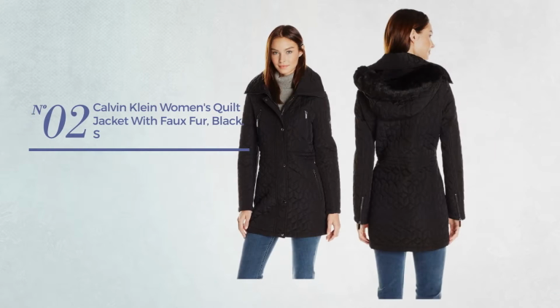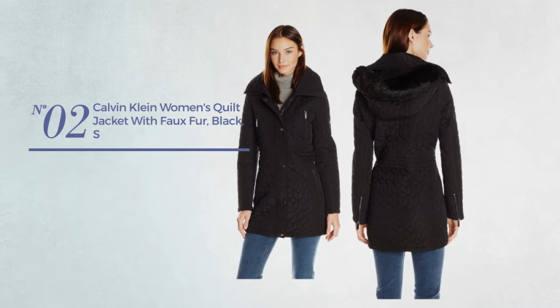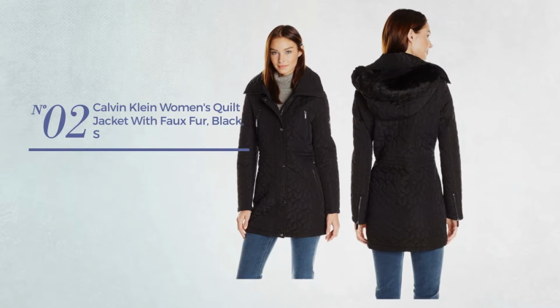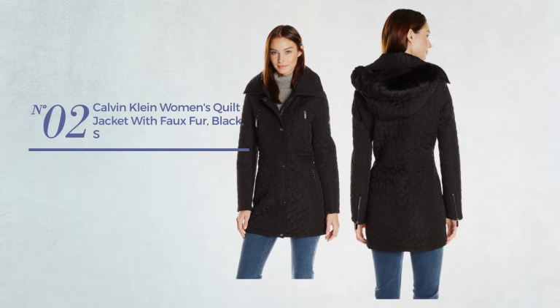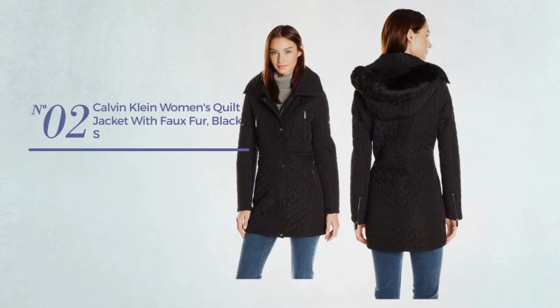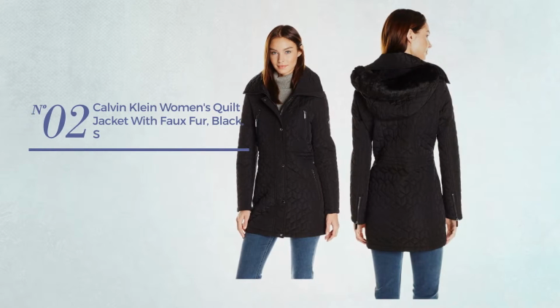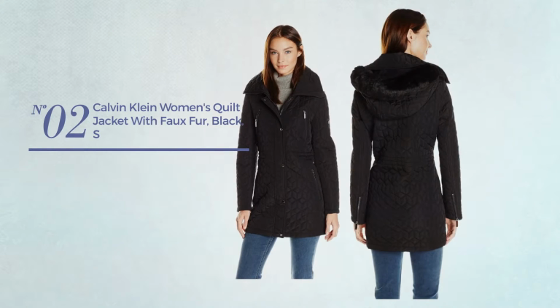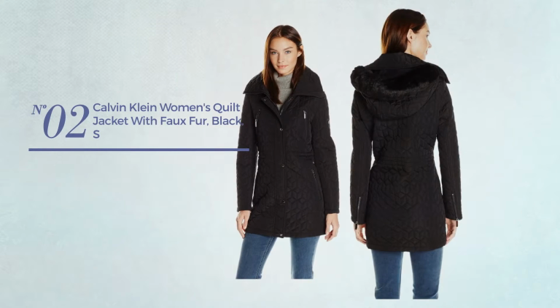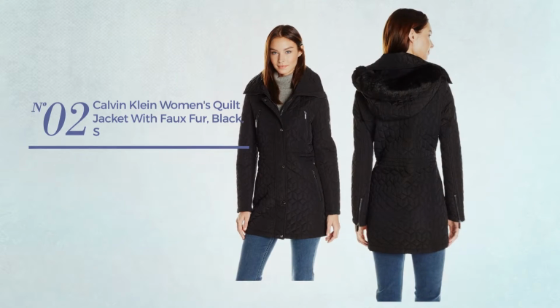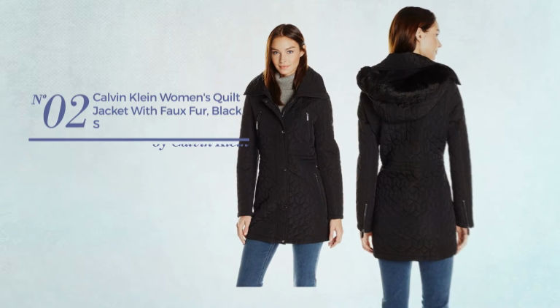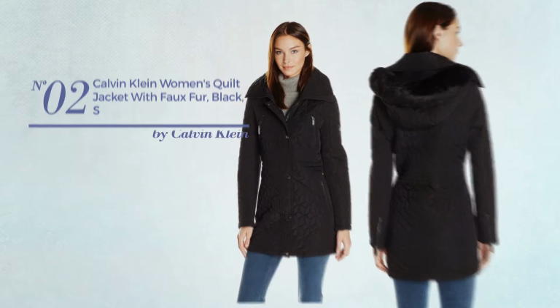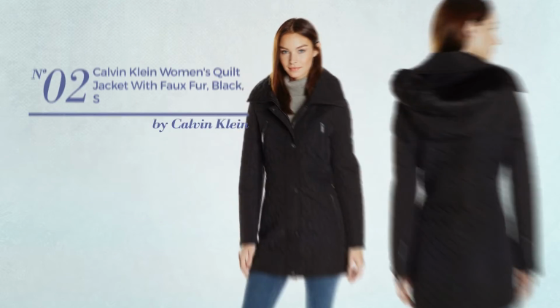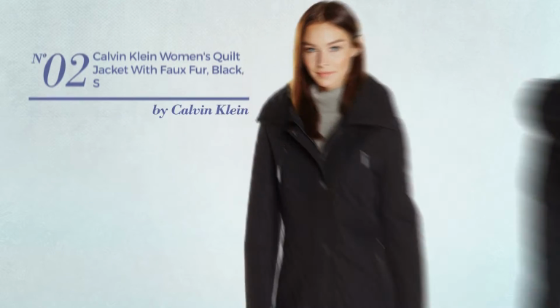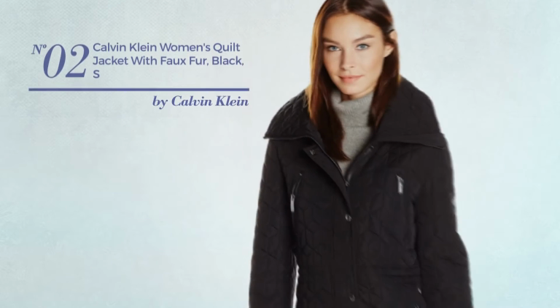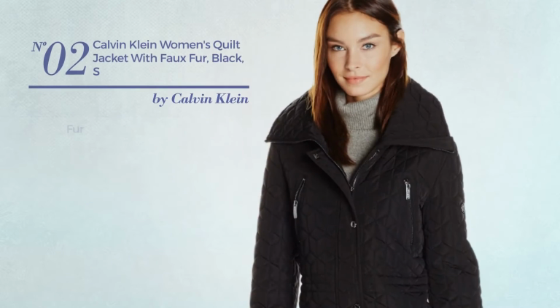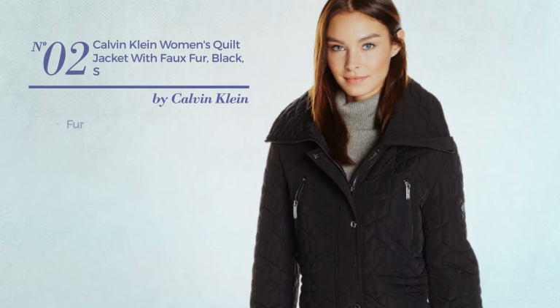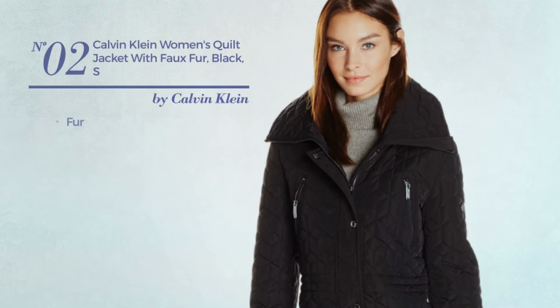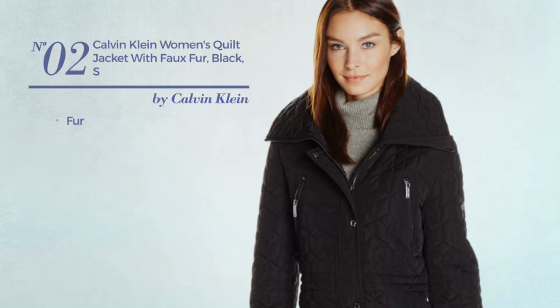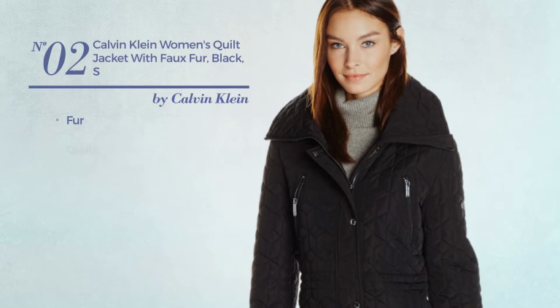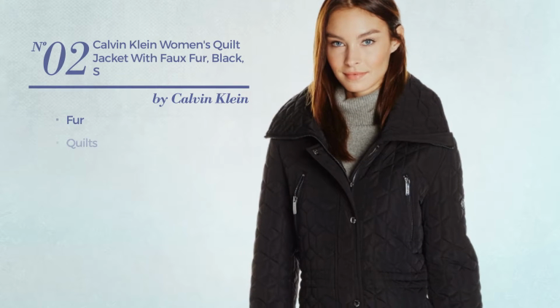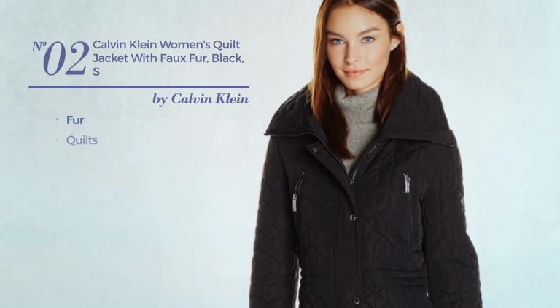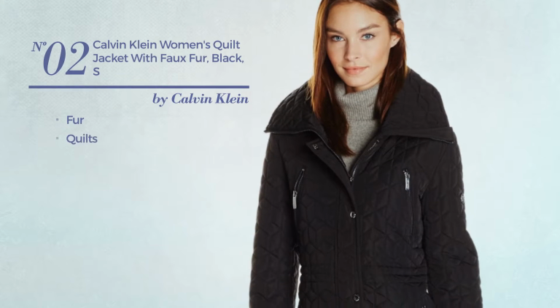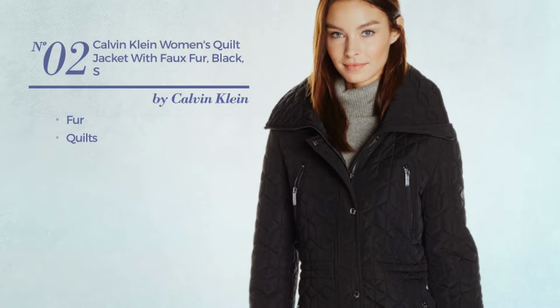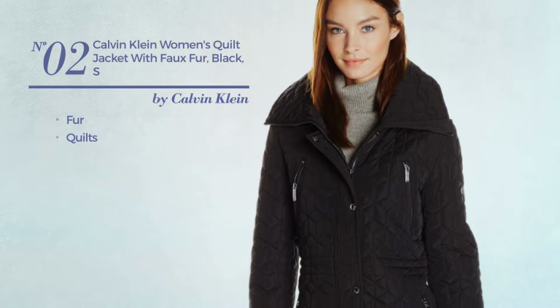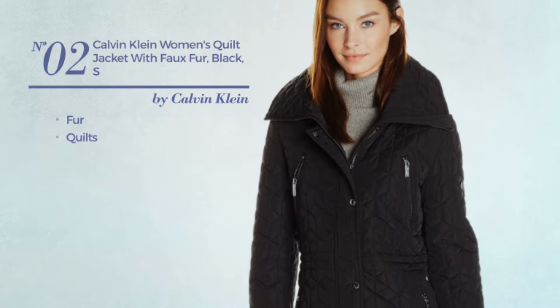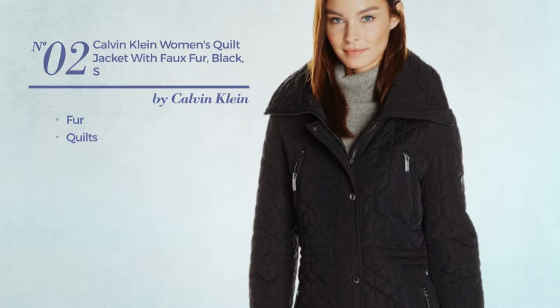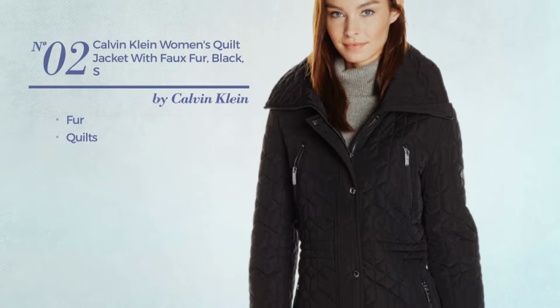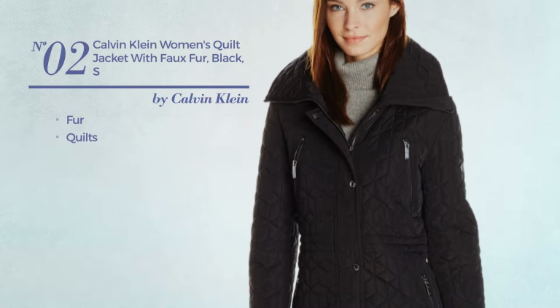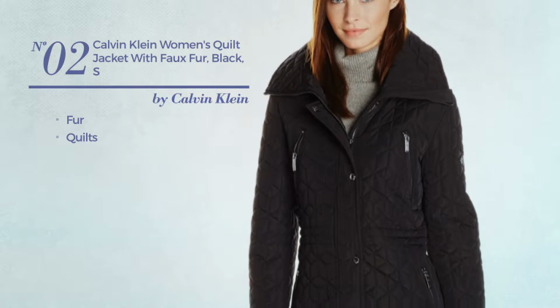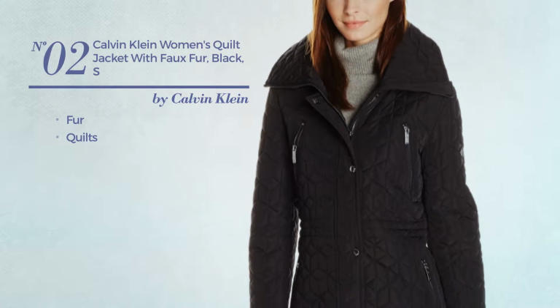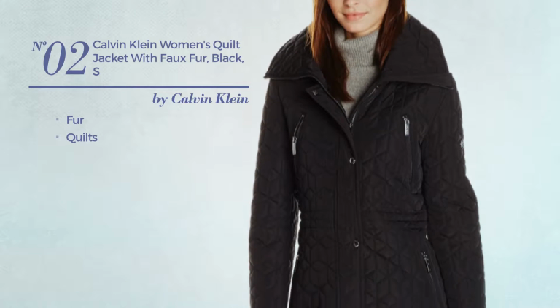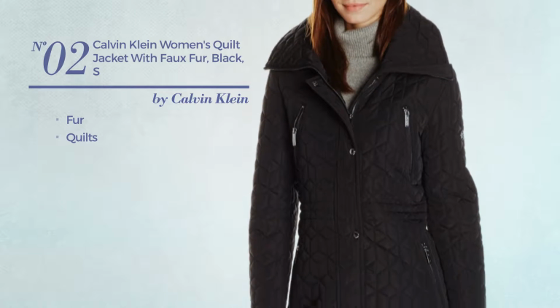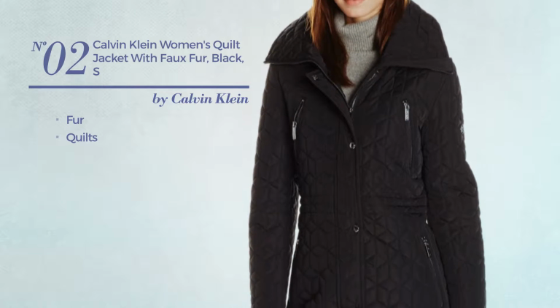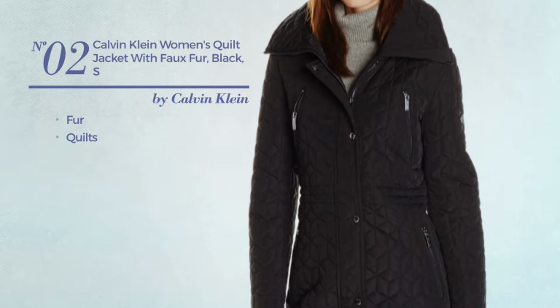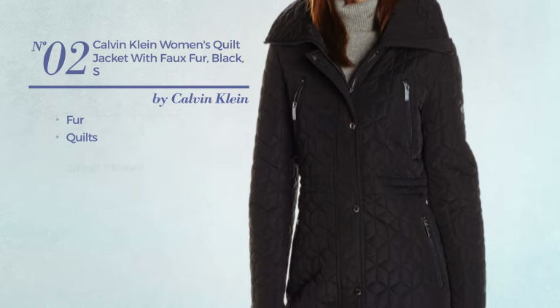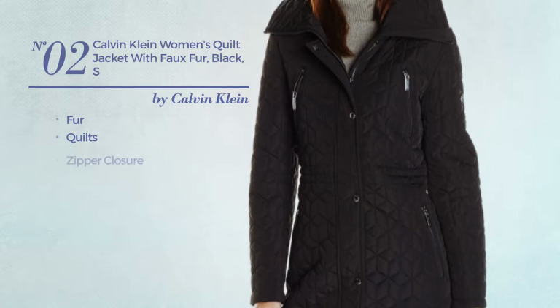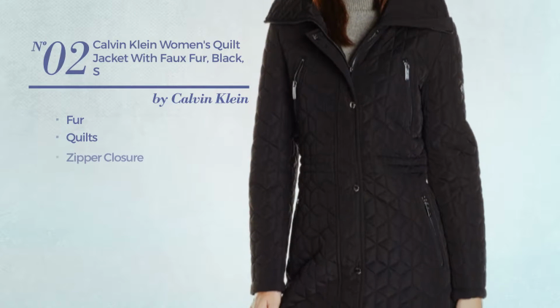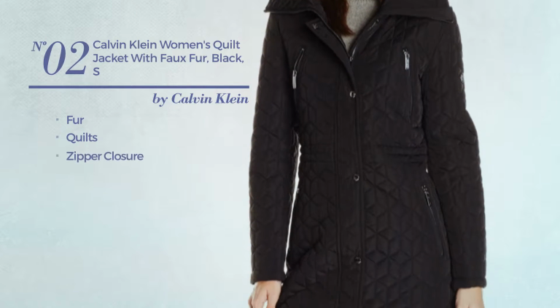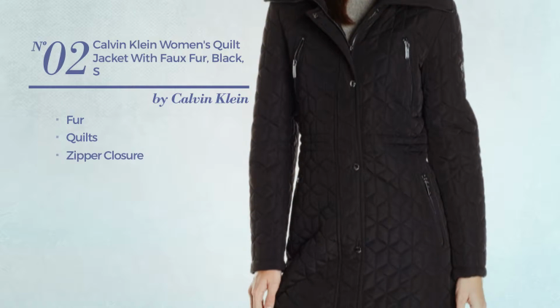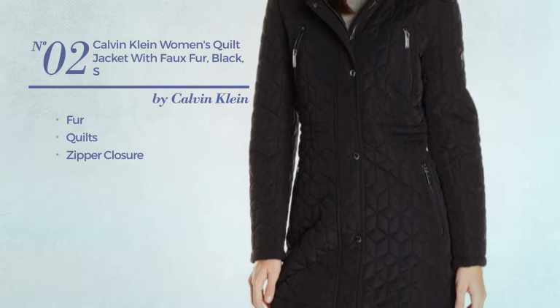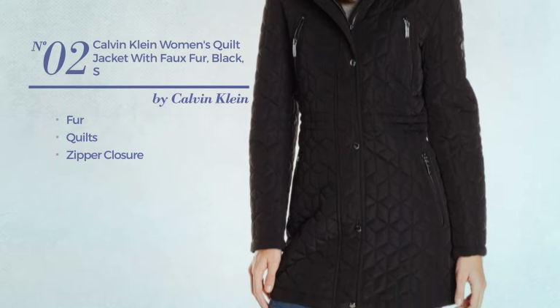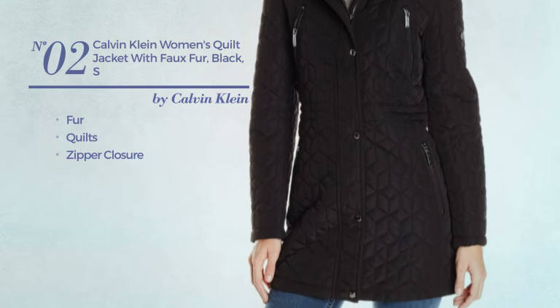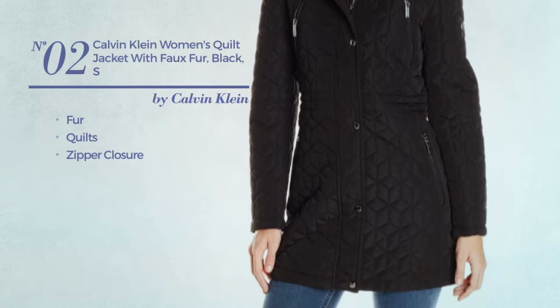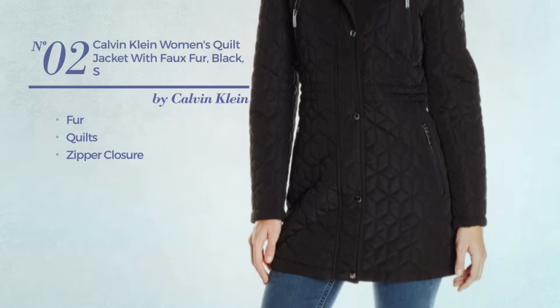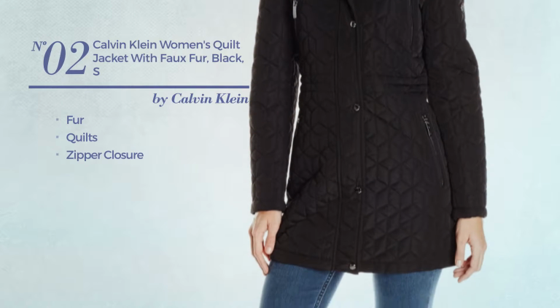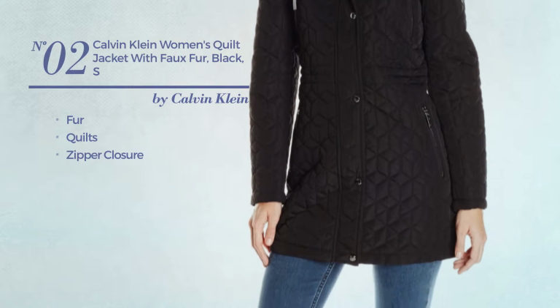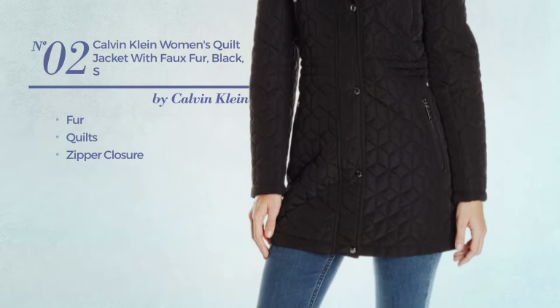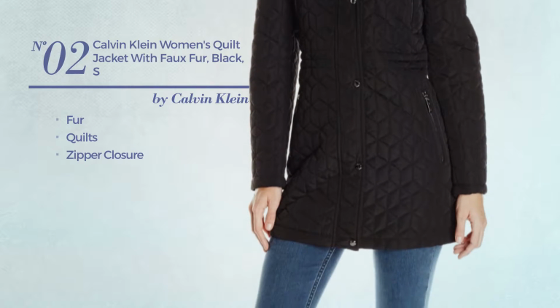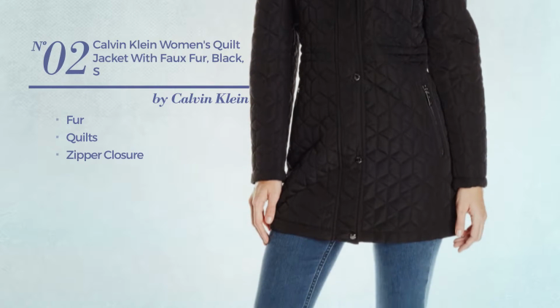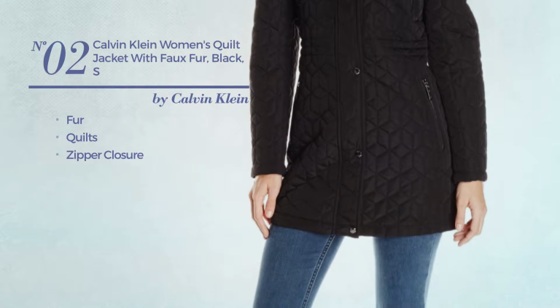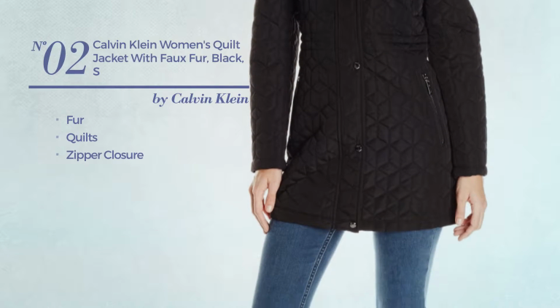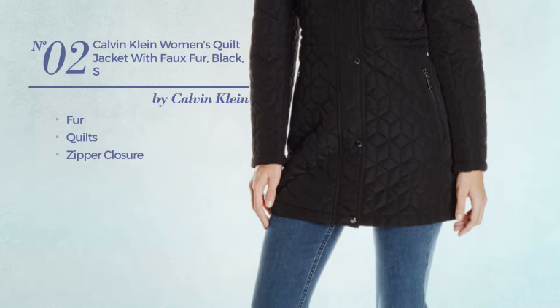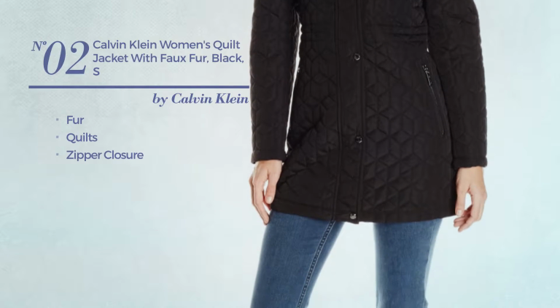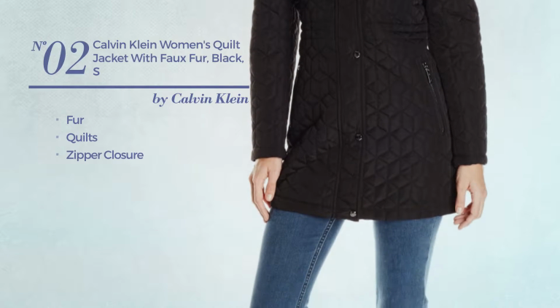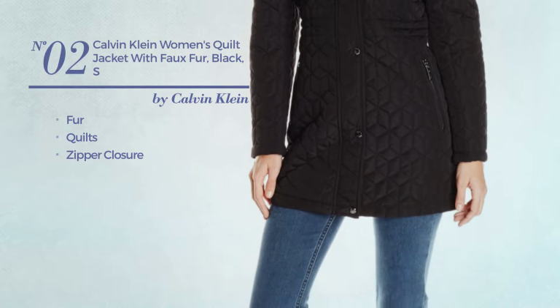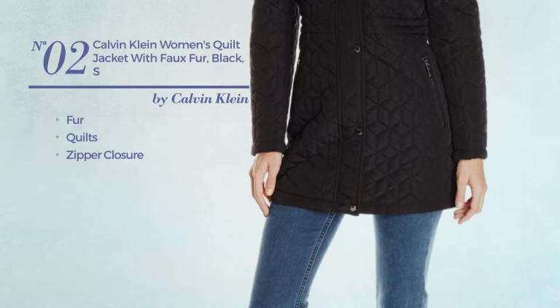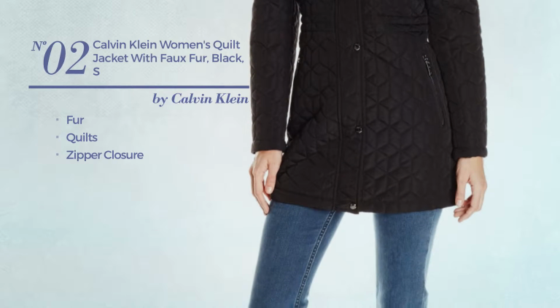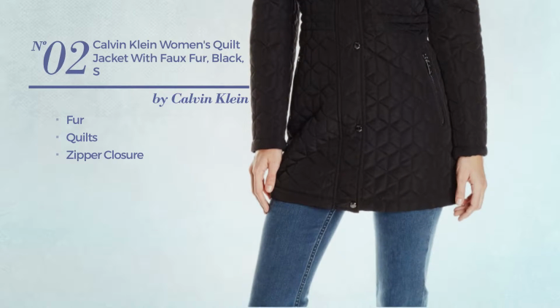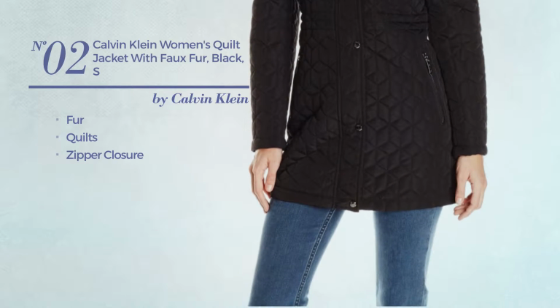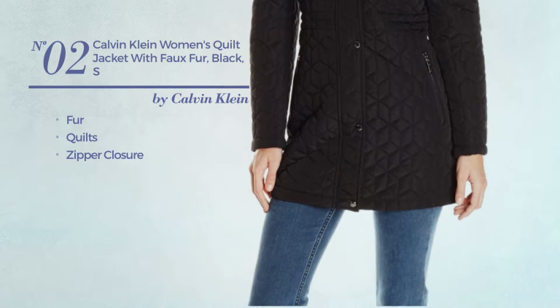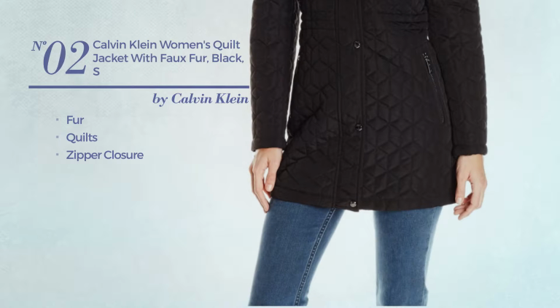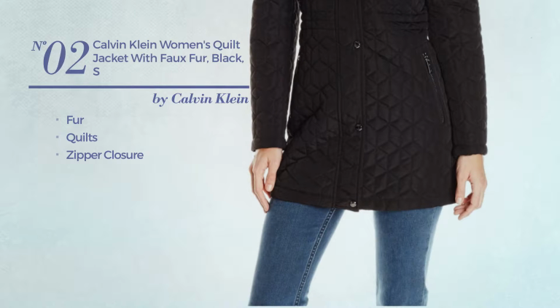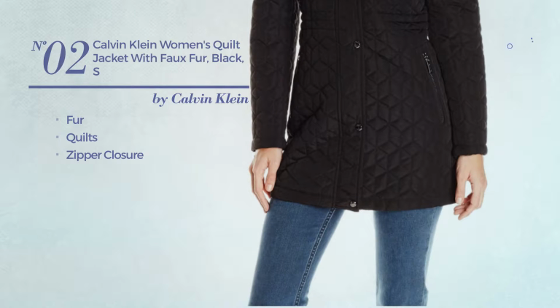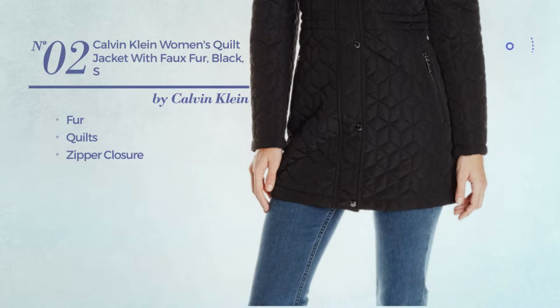Number 2. Made of fur, styled with quilts, with a zipper closure. Available exclusively in black color.